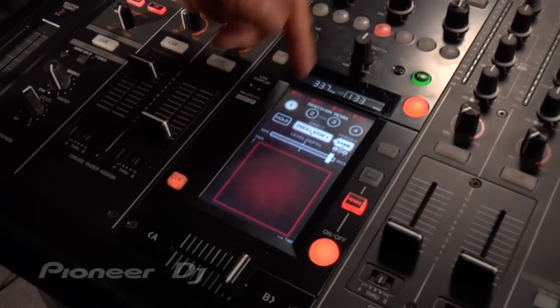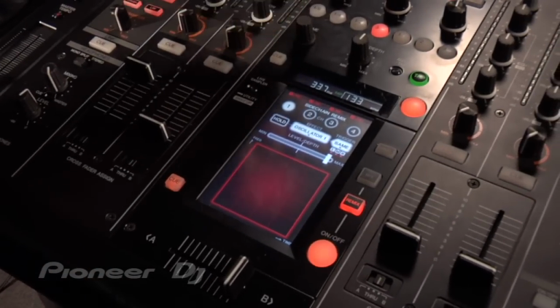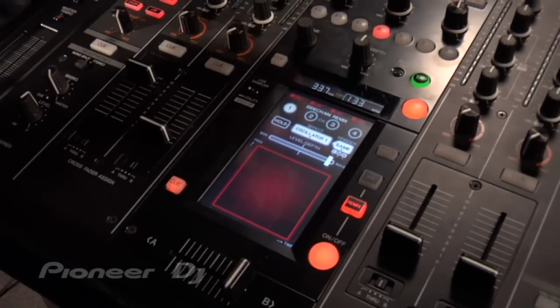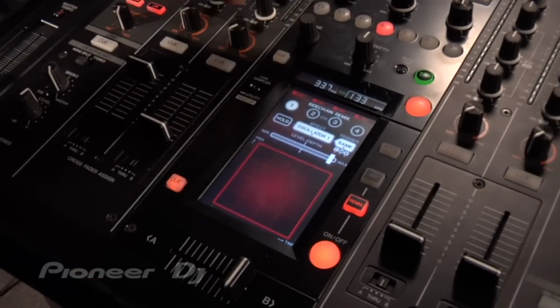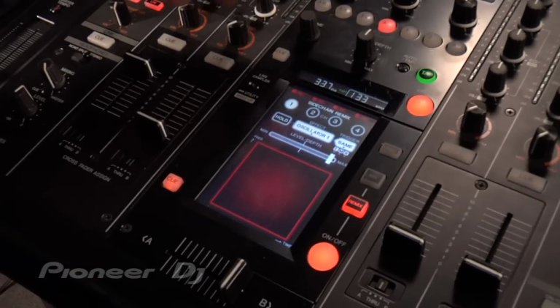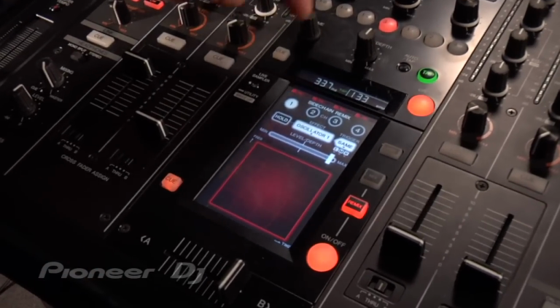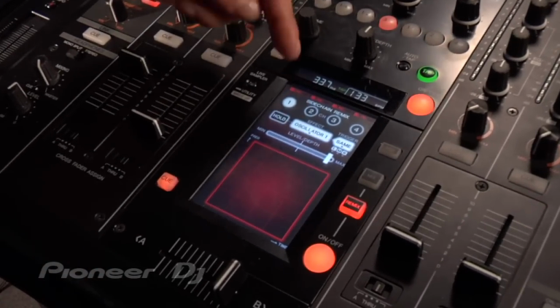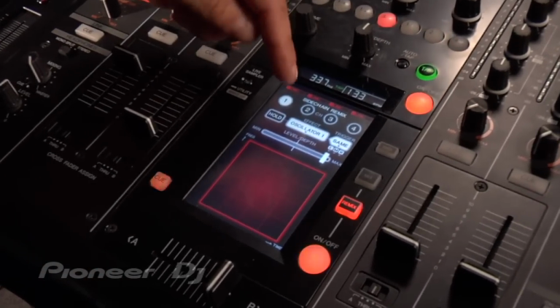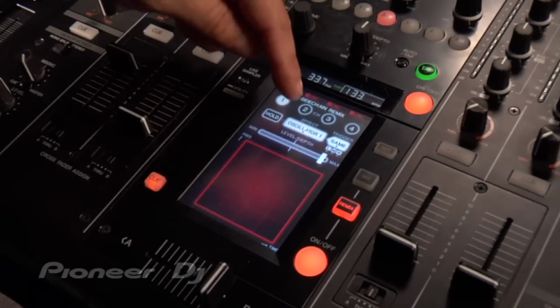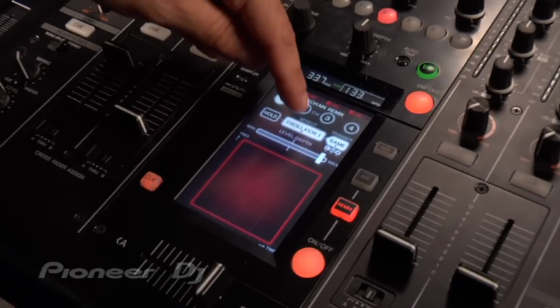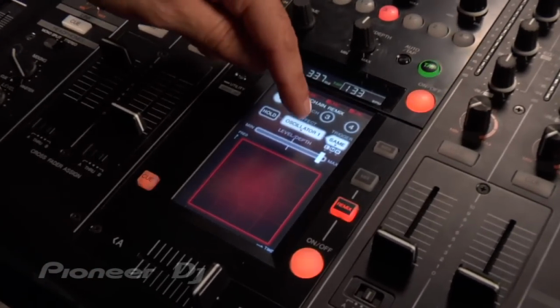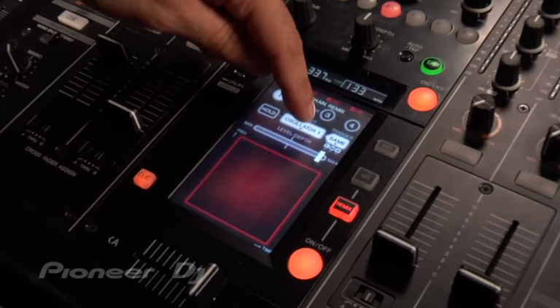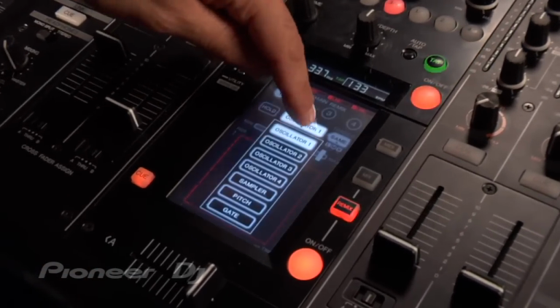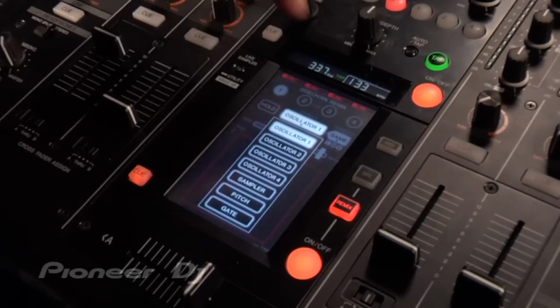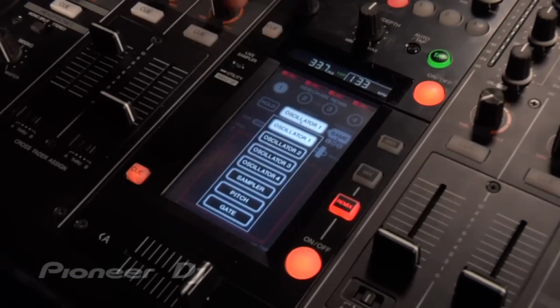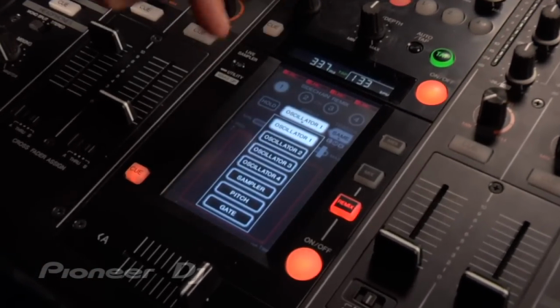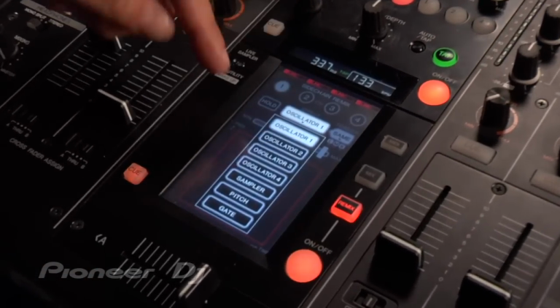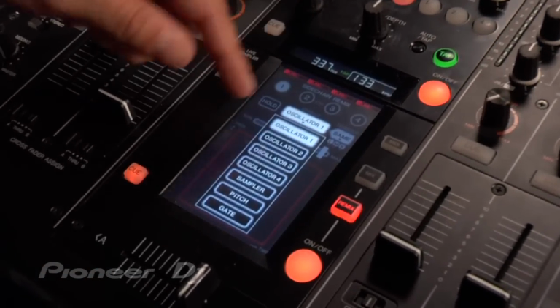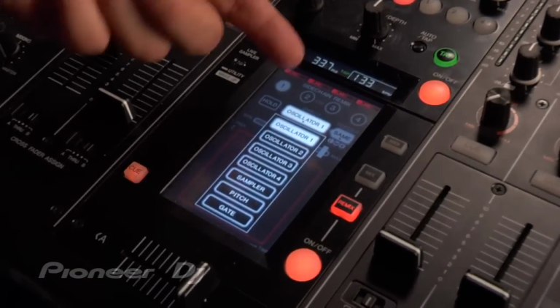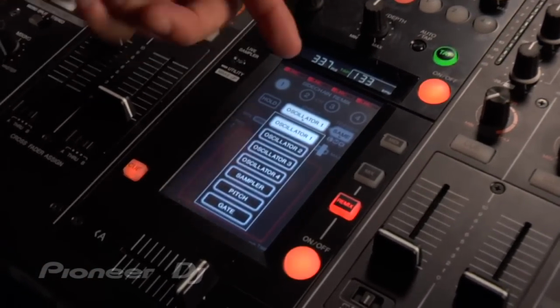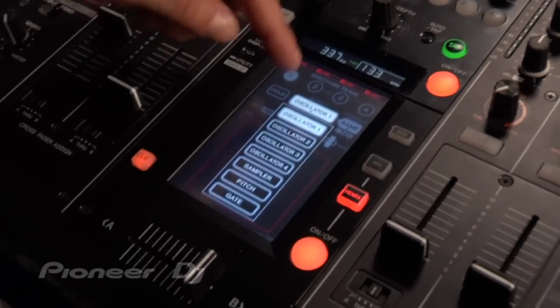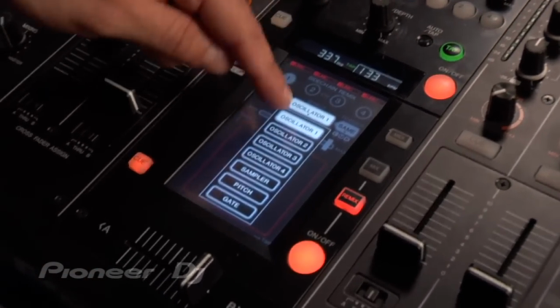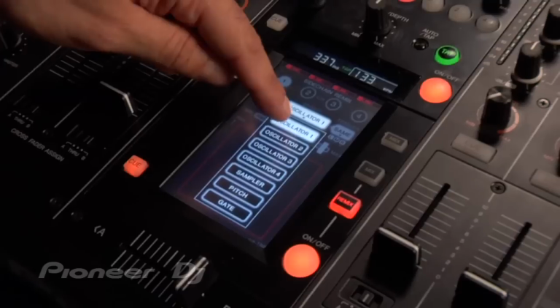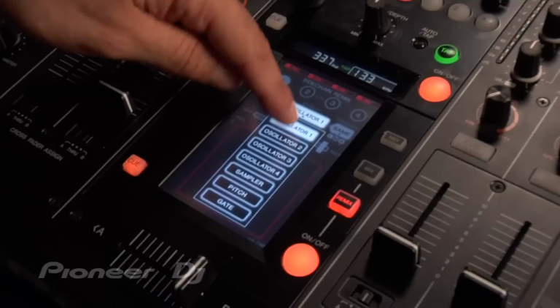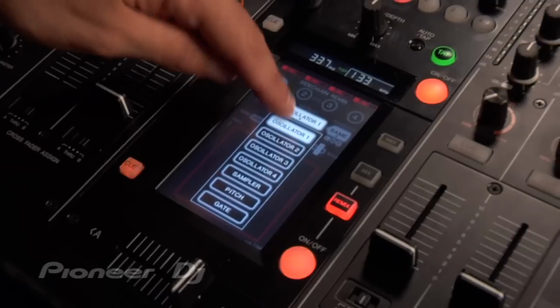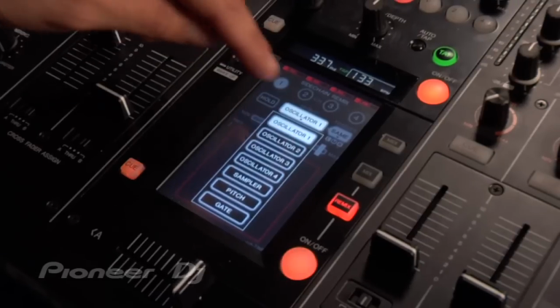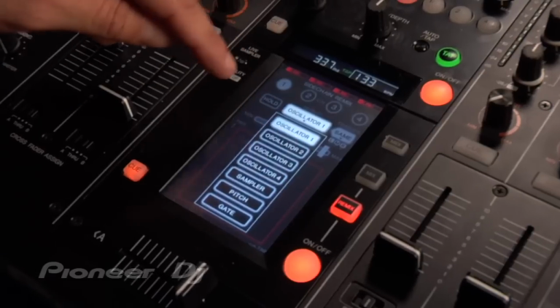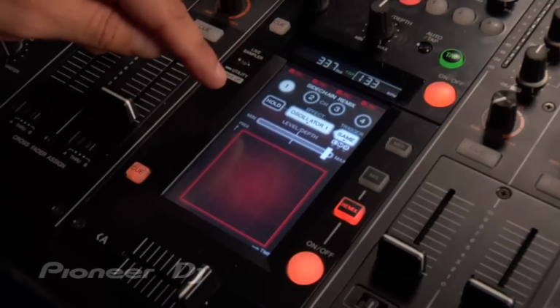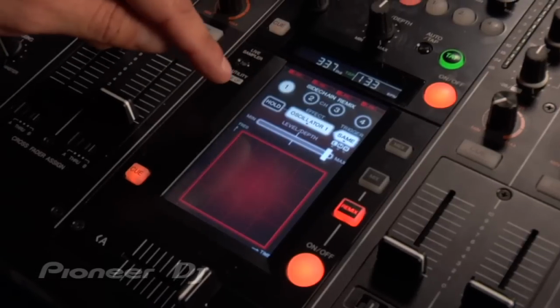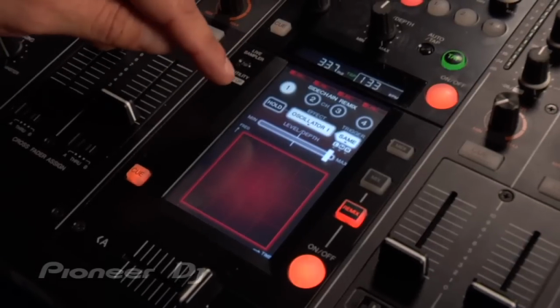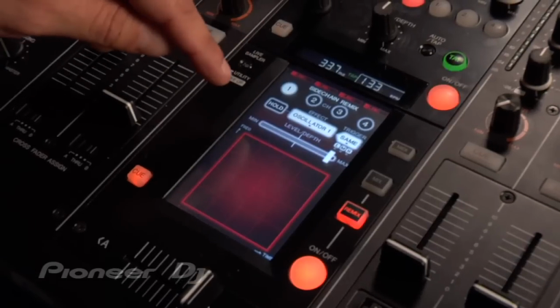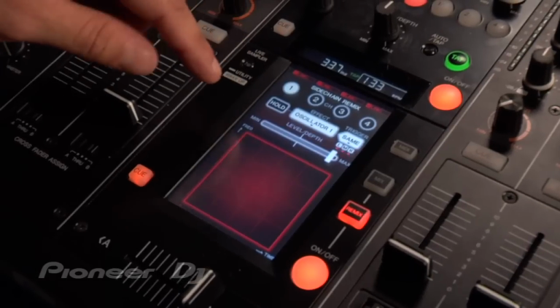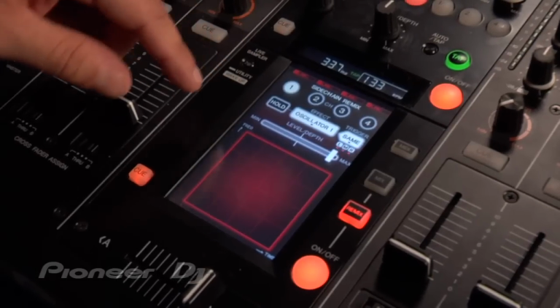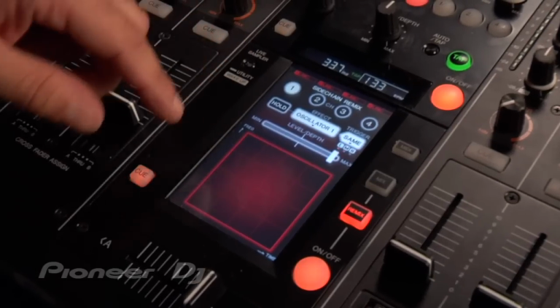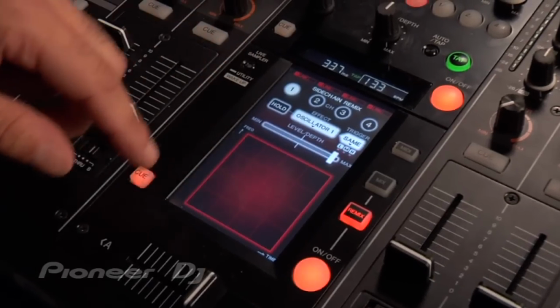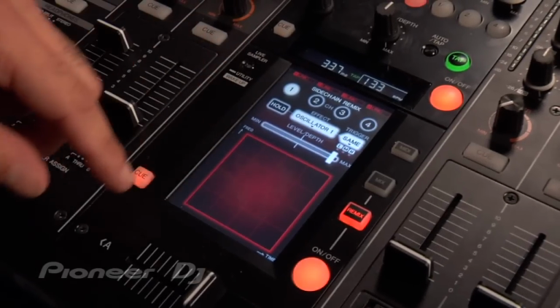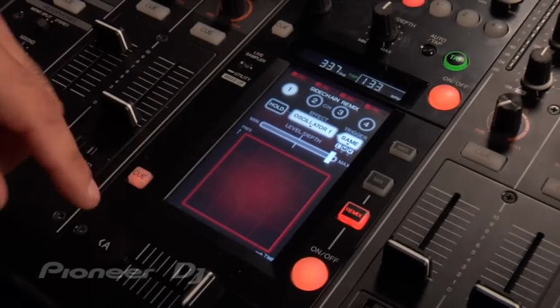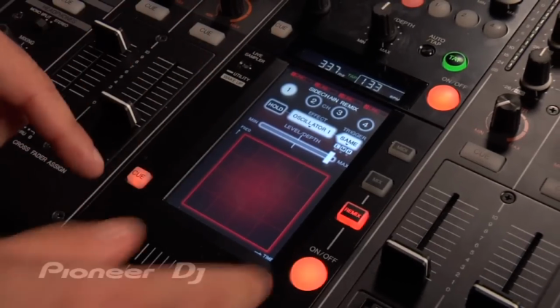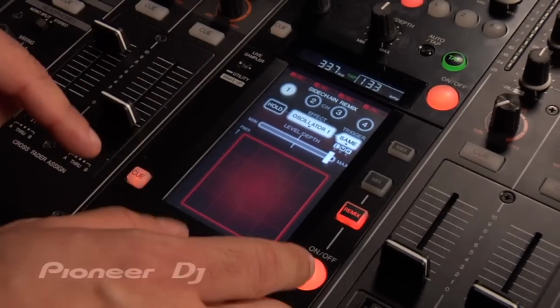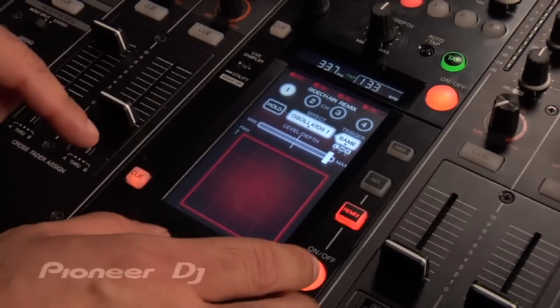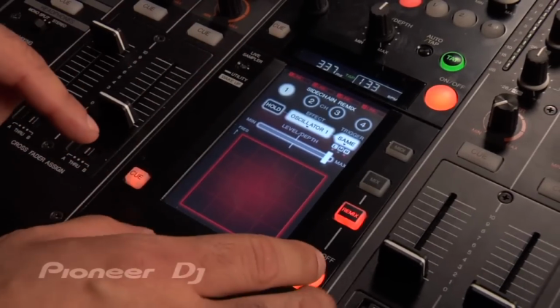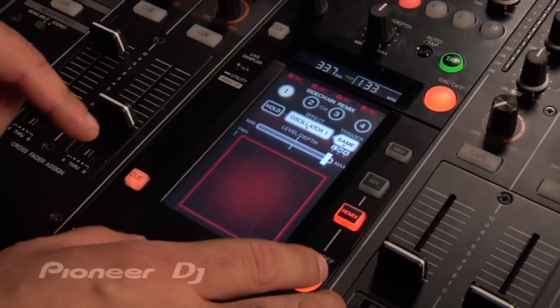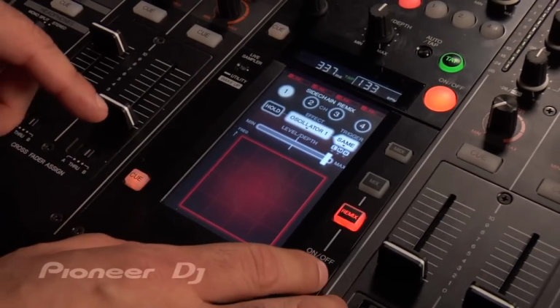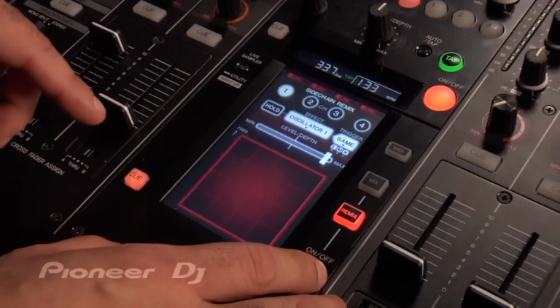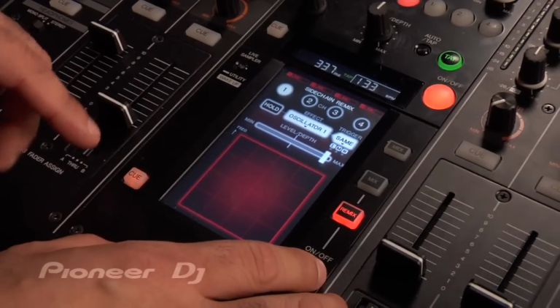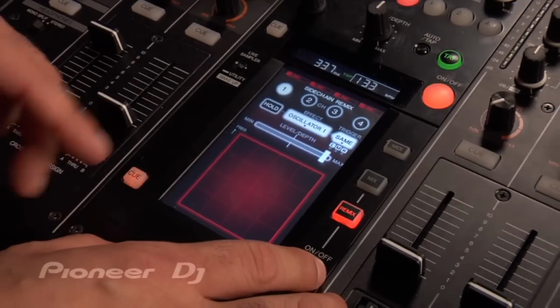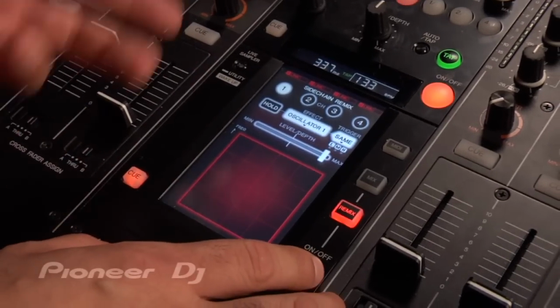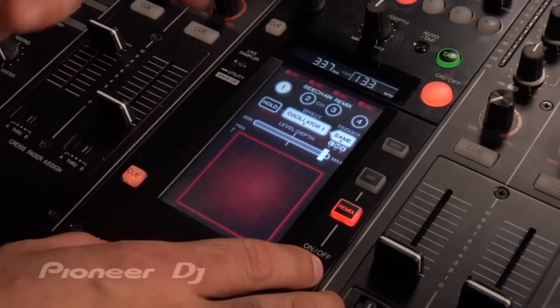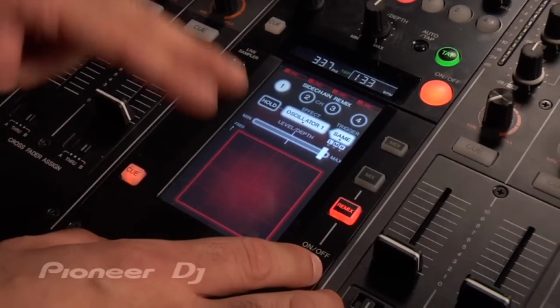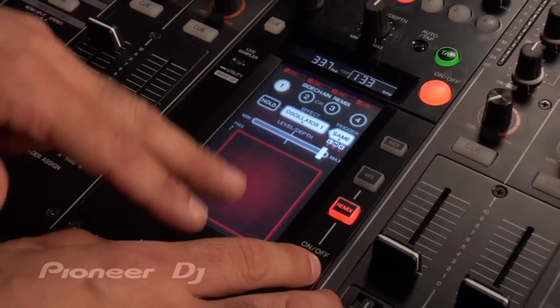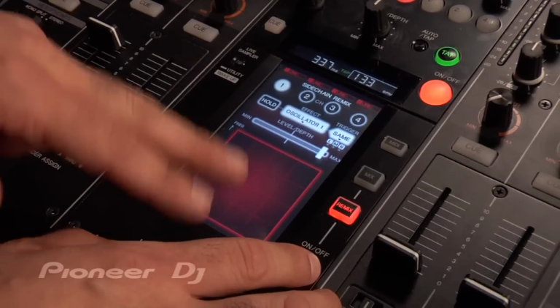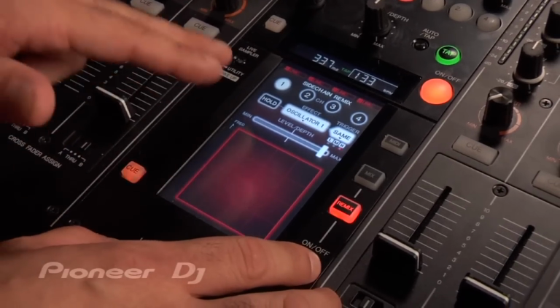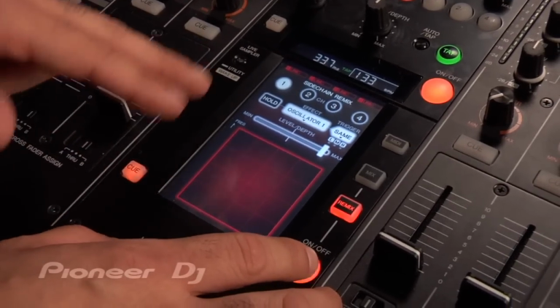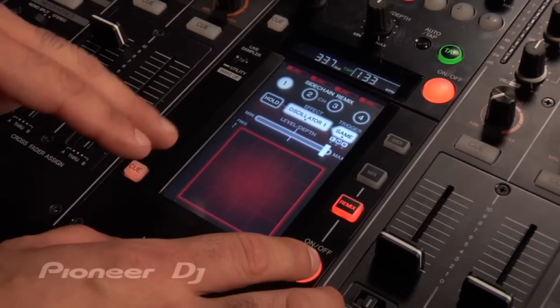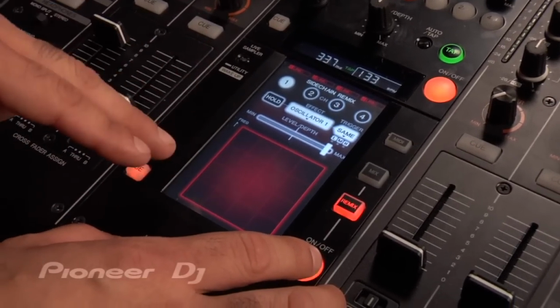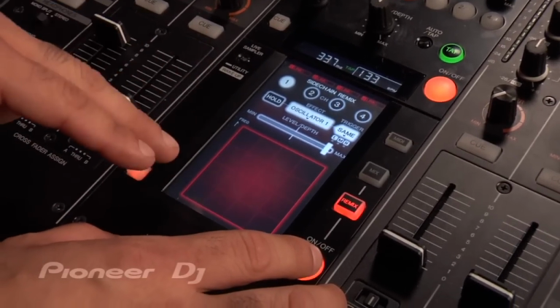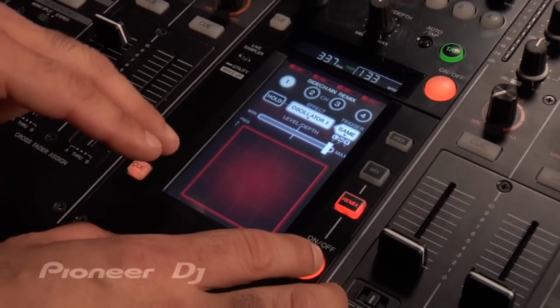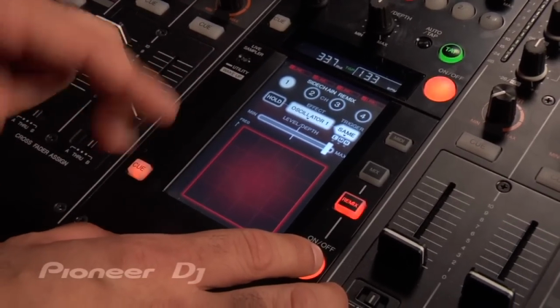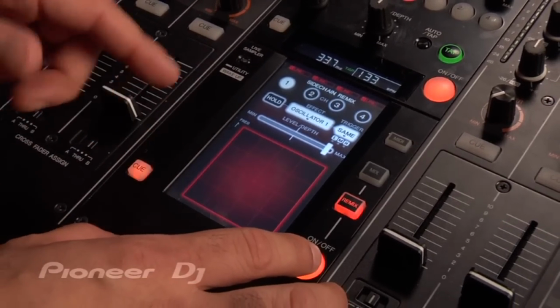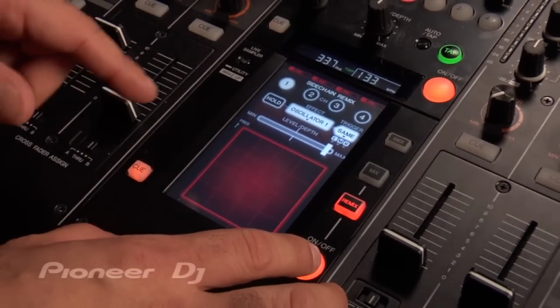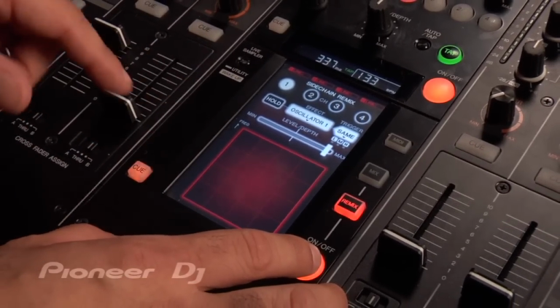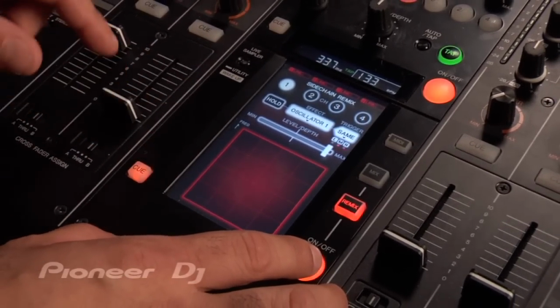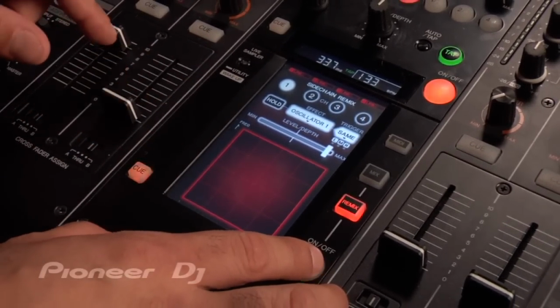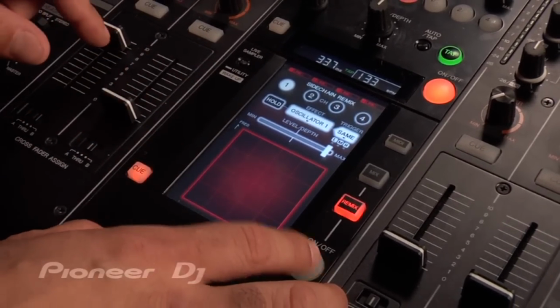So I've got channel 1, choose the type of effect — I'm going to use oscillator 1 — and you hit the effect on button and just manipulate the touch screen. It's really cool.